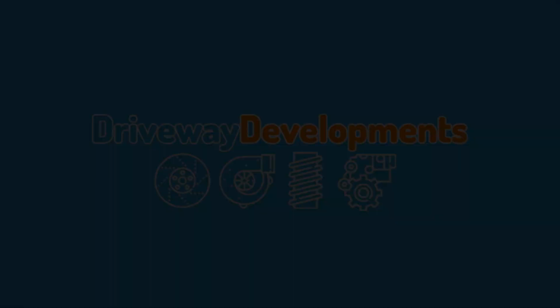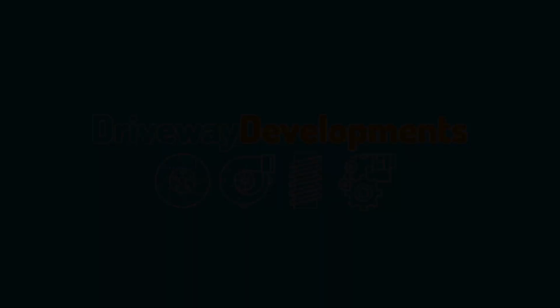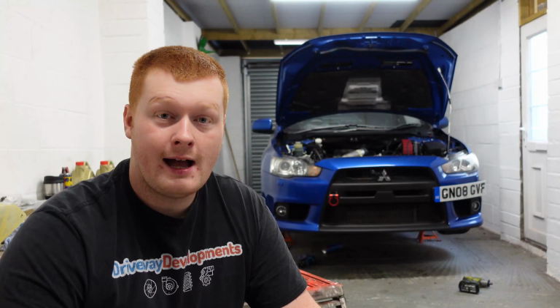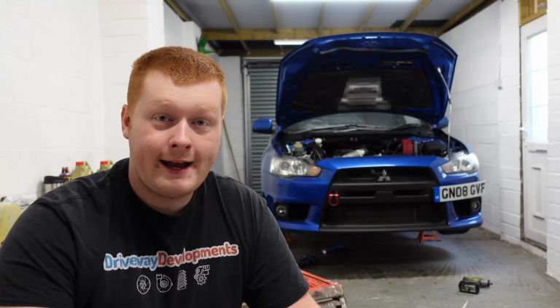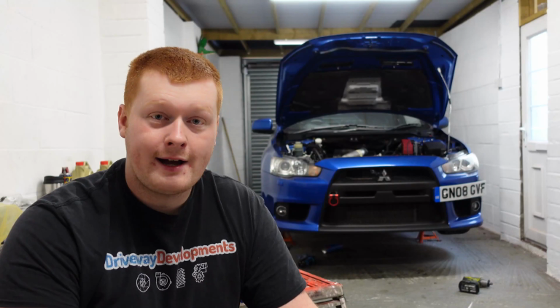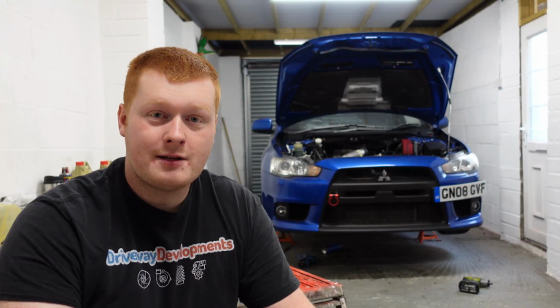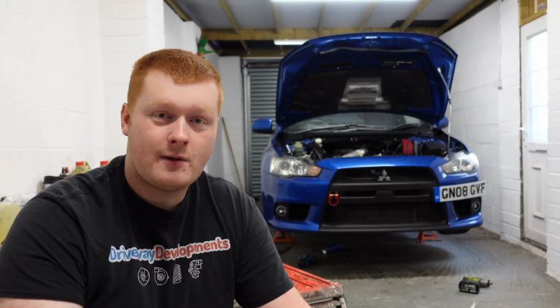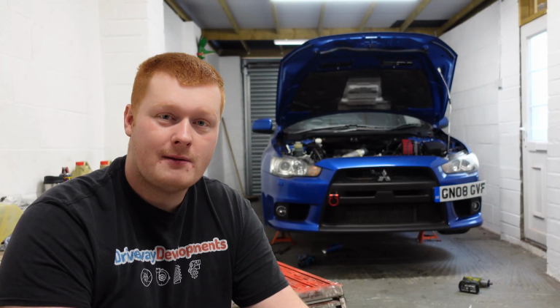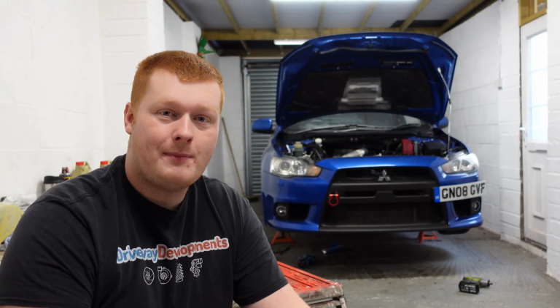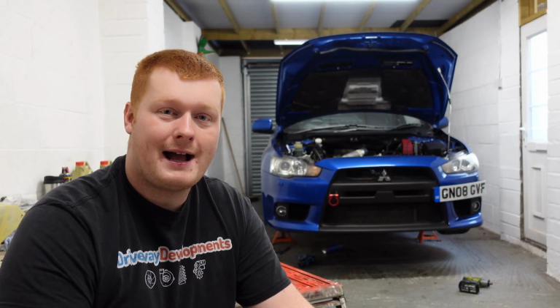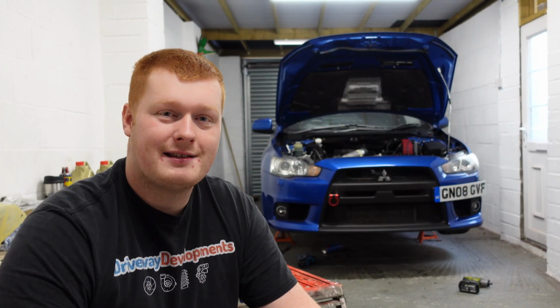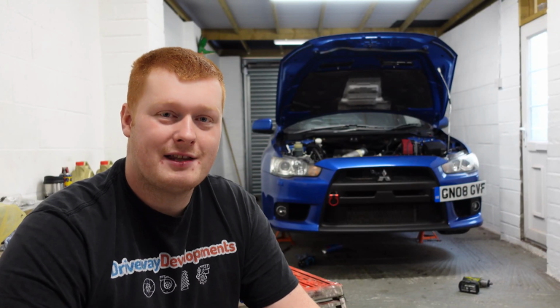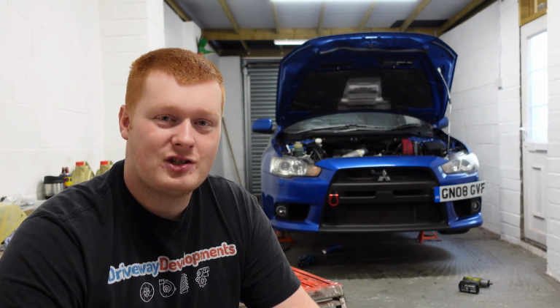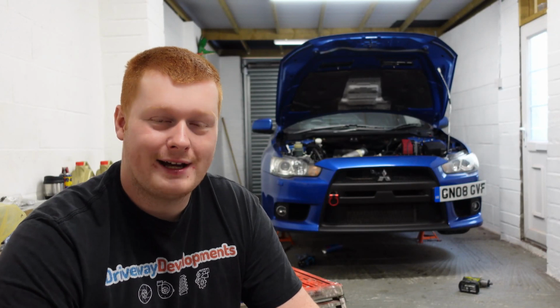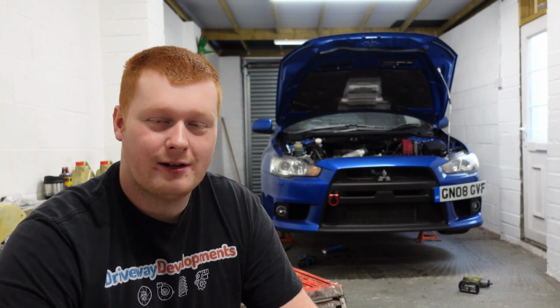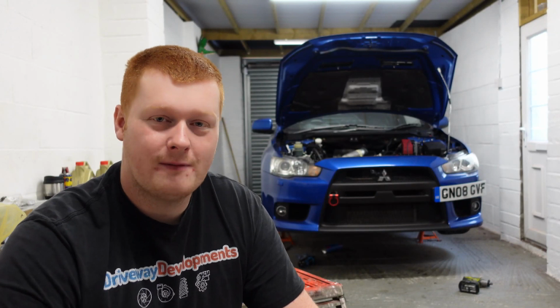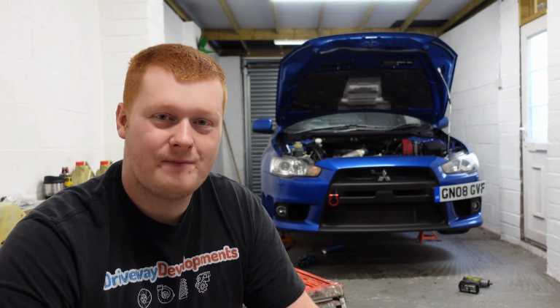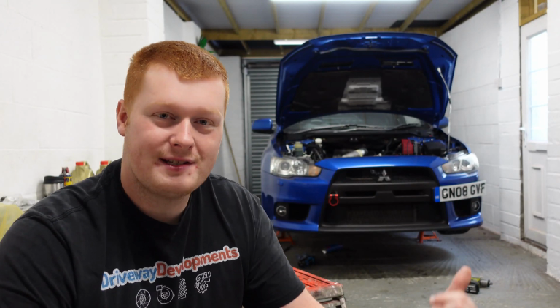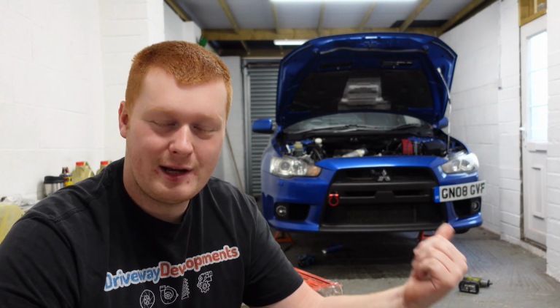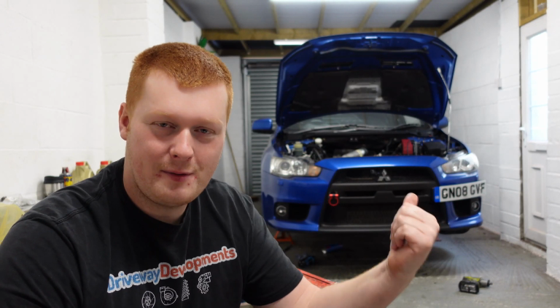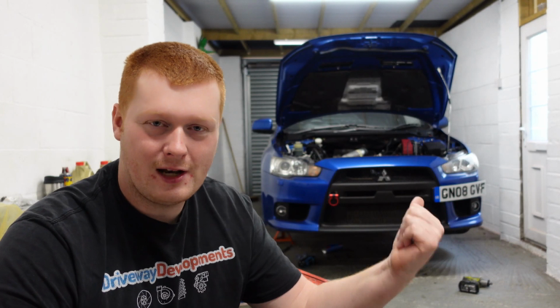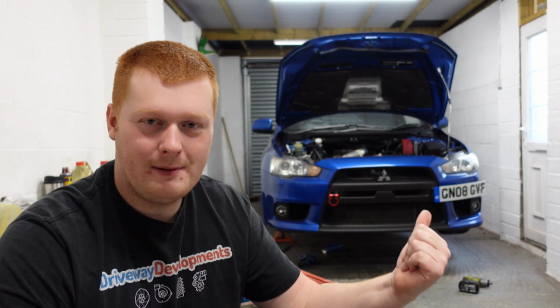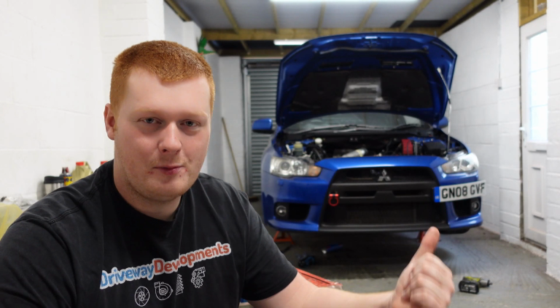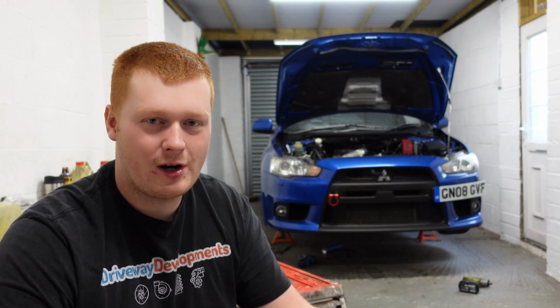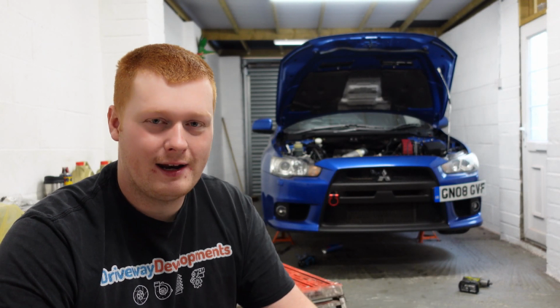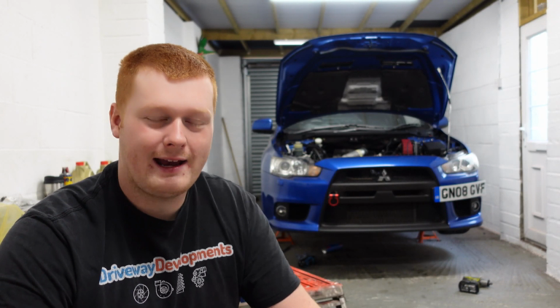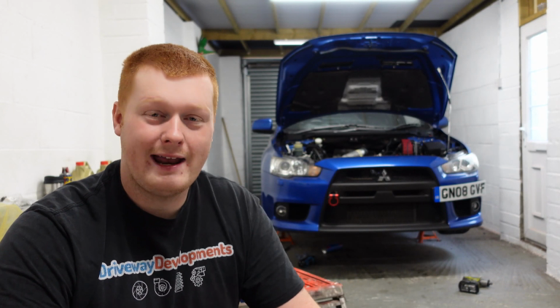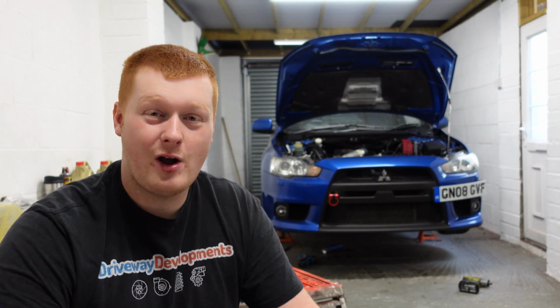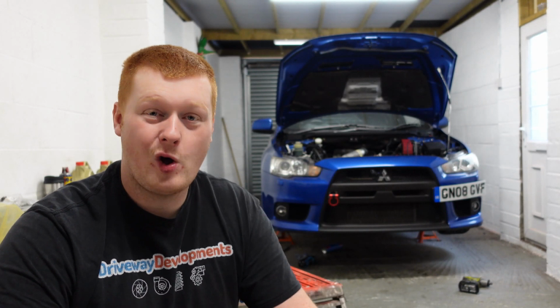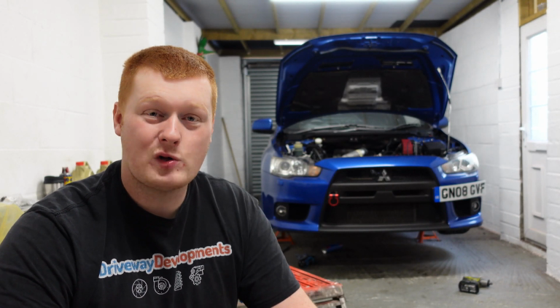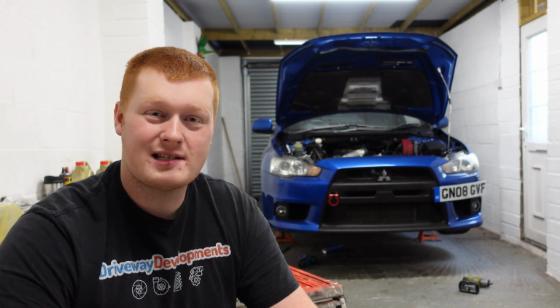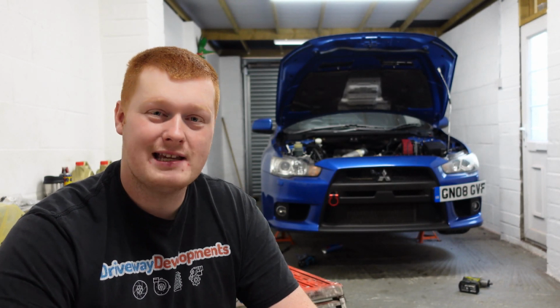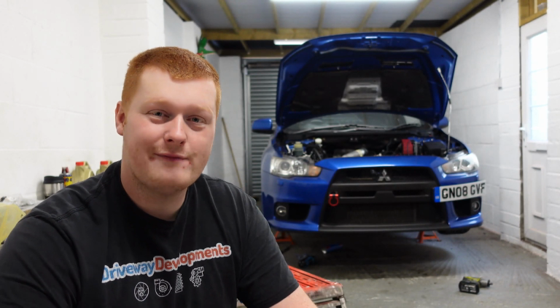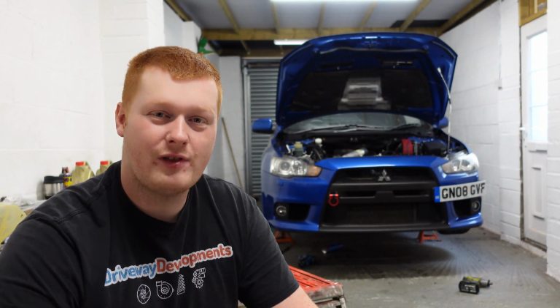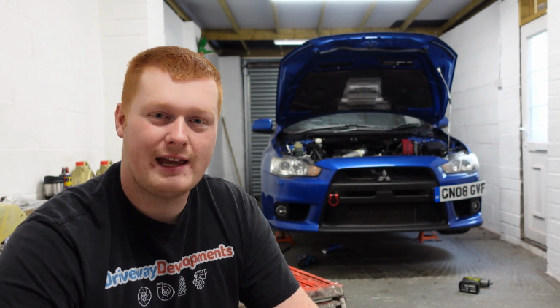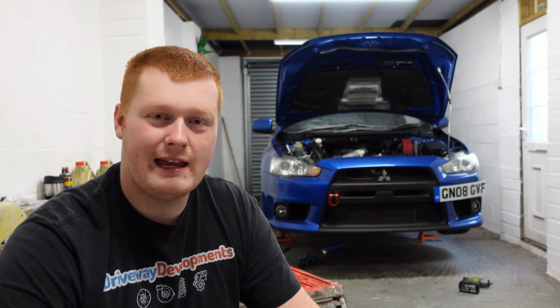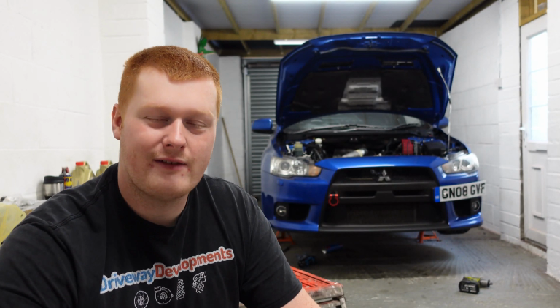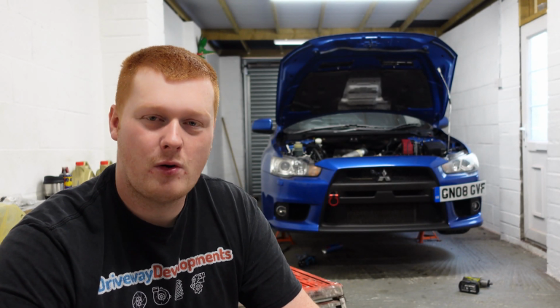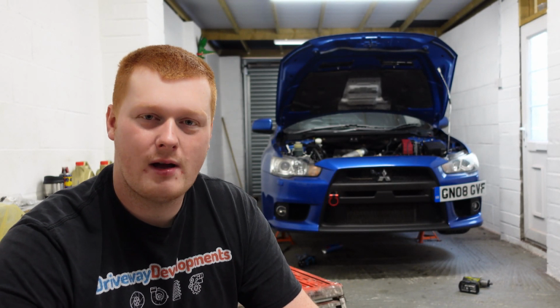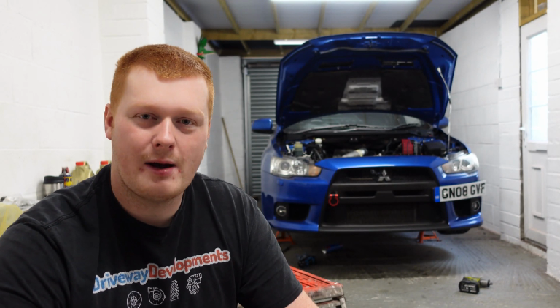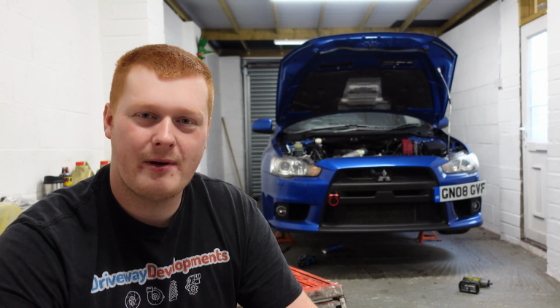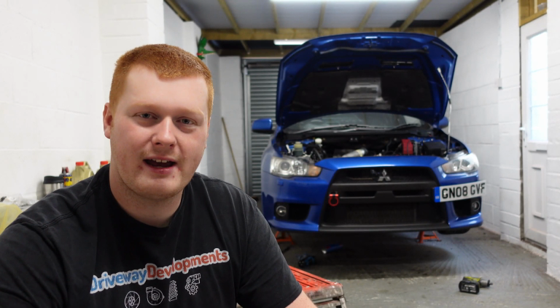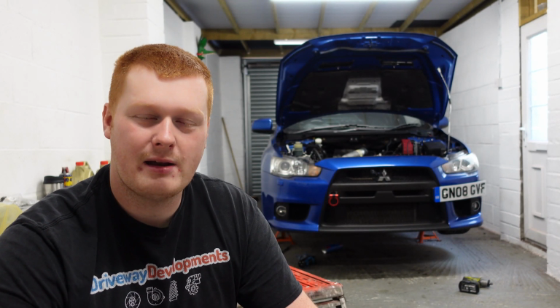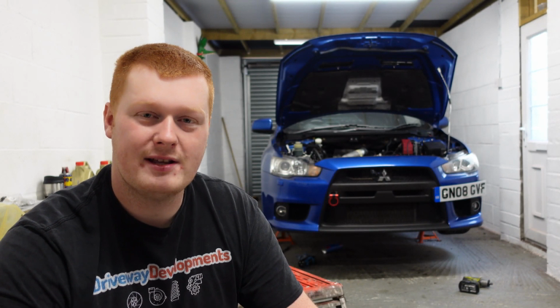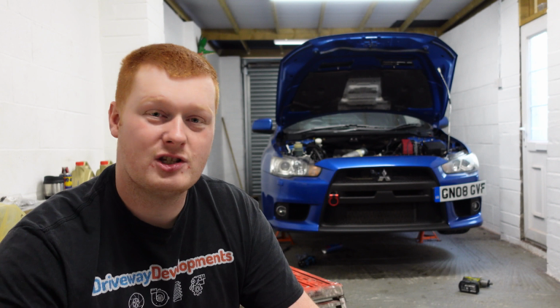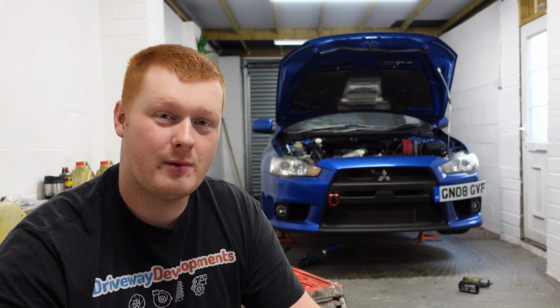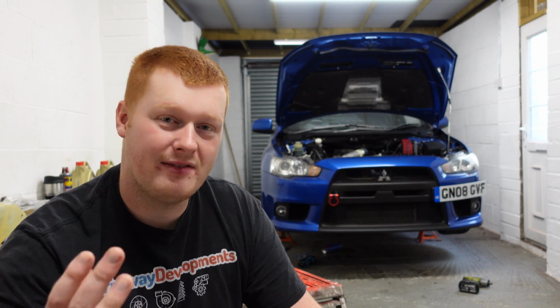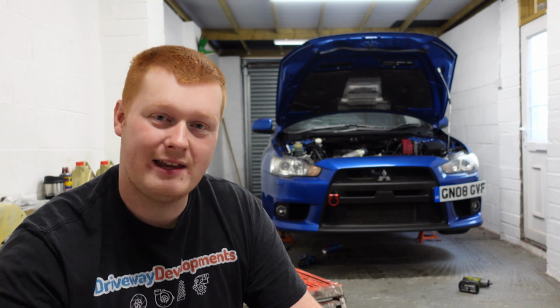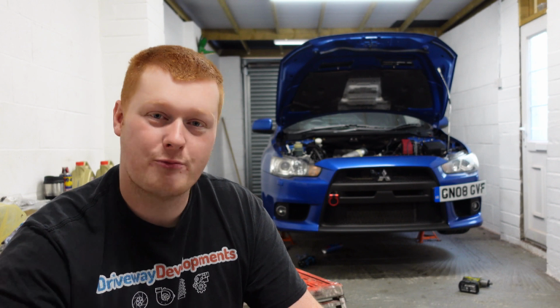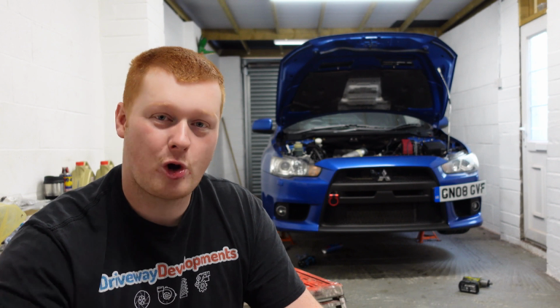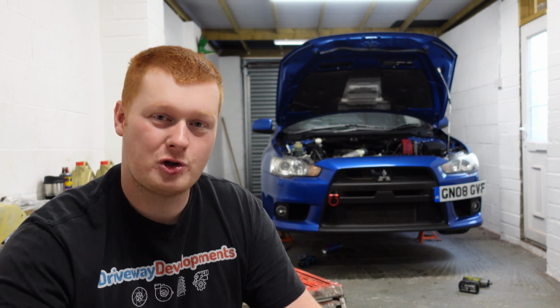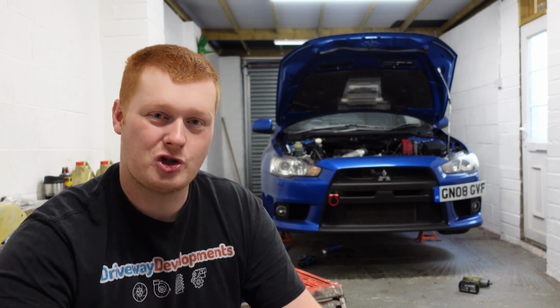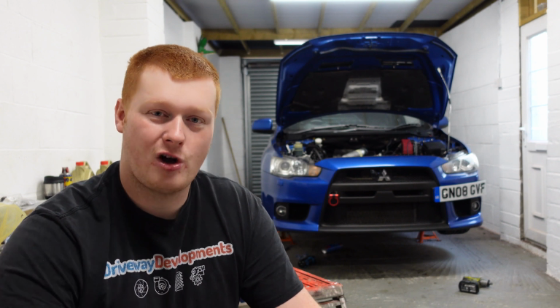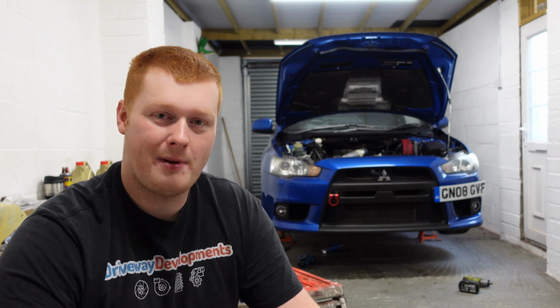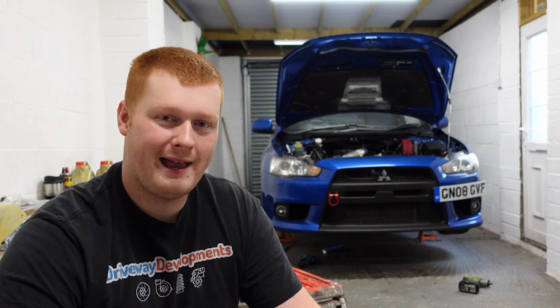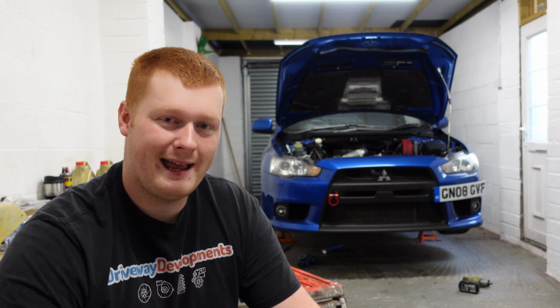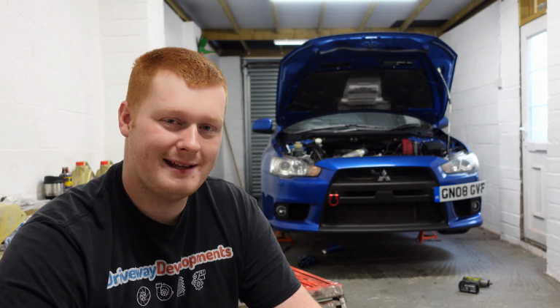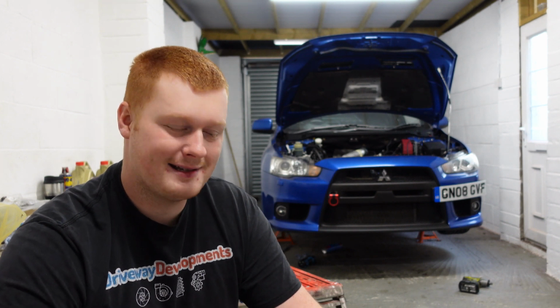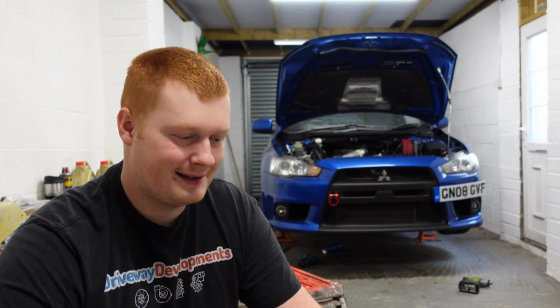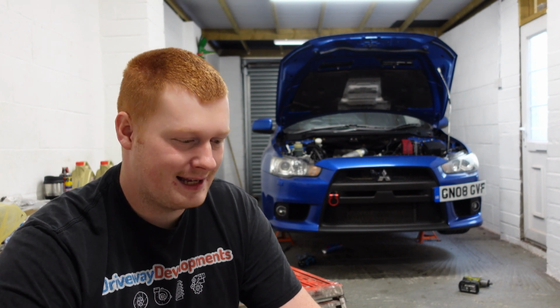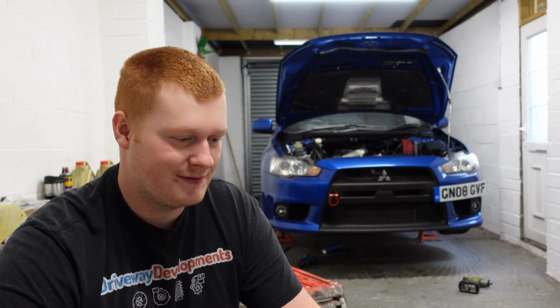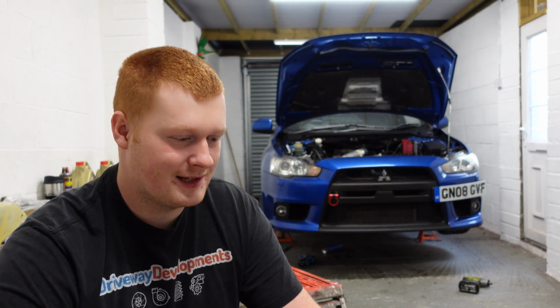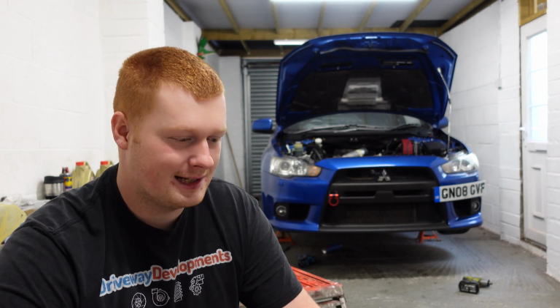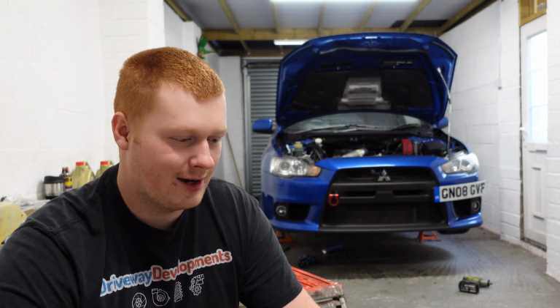Hi guys, welcome back to the channel. Today we're going to be working again on Stevo the Evo and we're going to be doing the rod job in today's video.